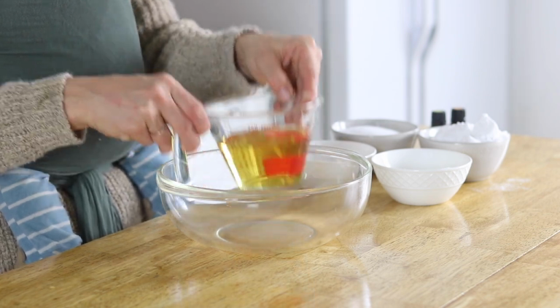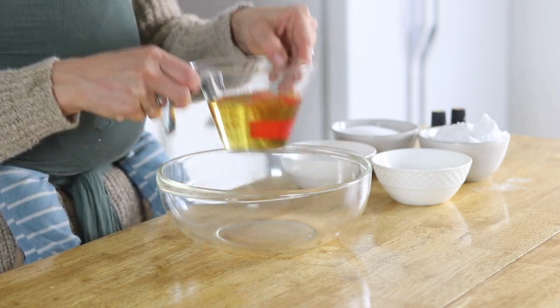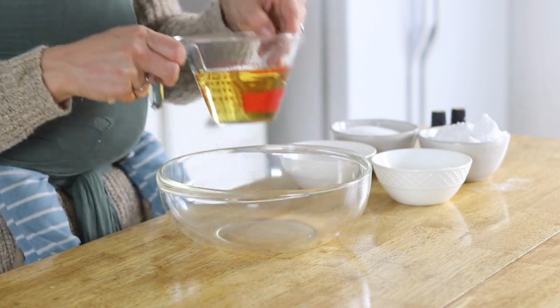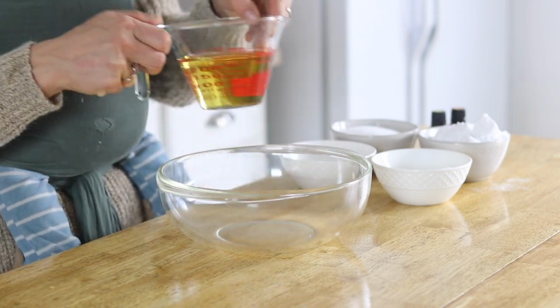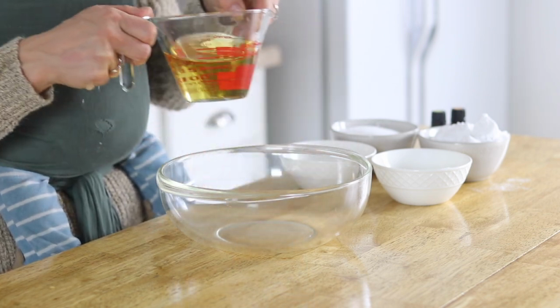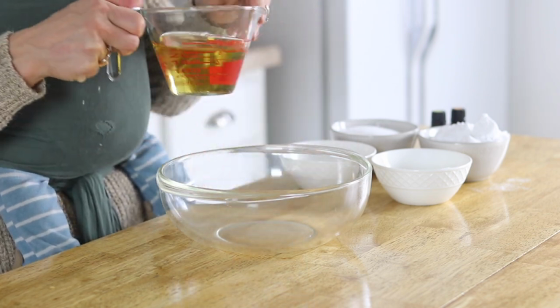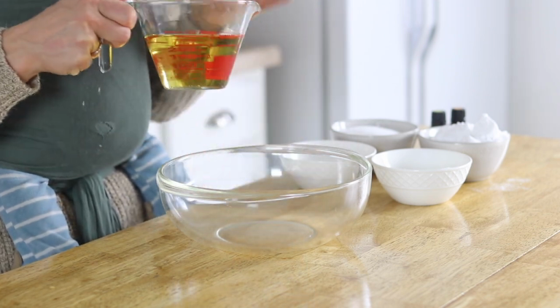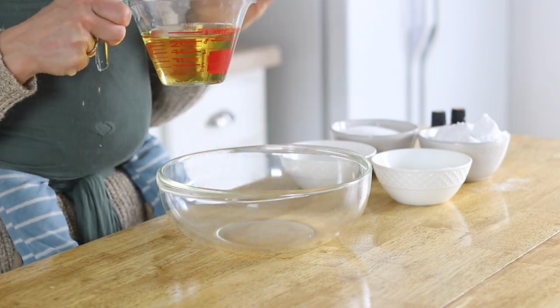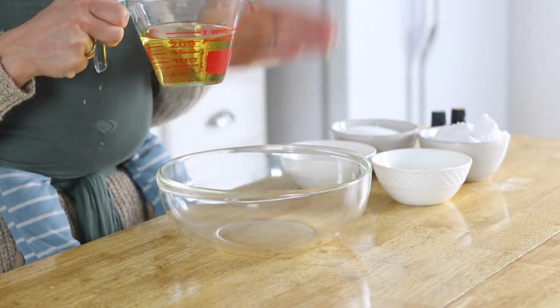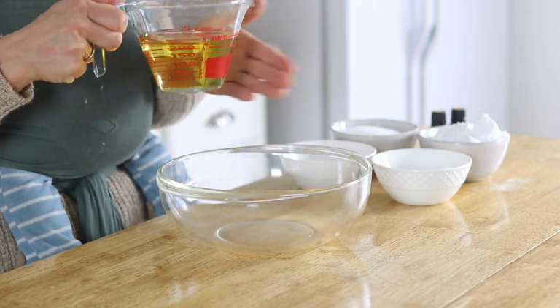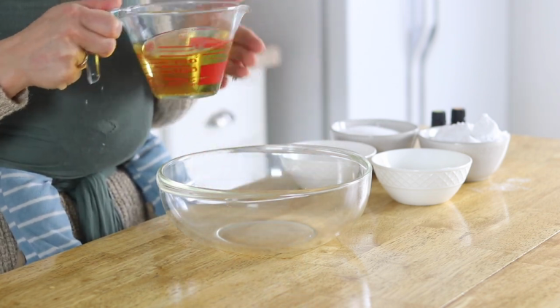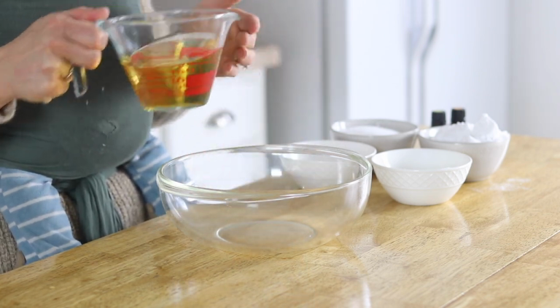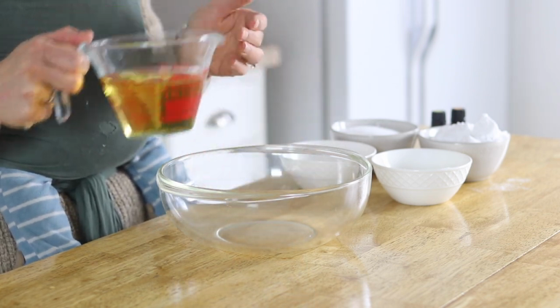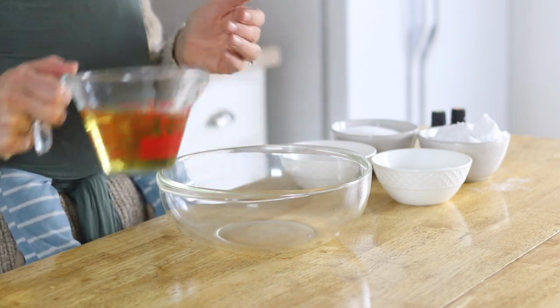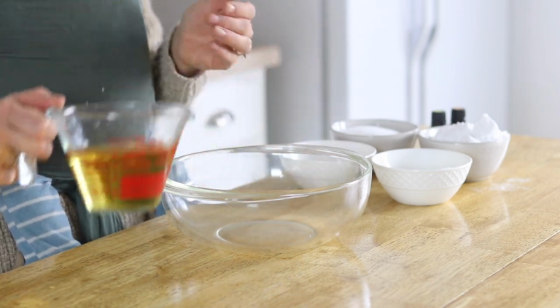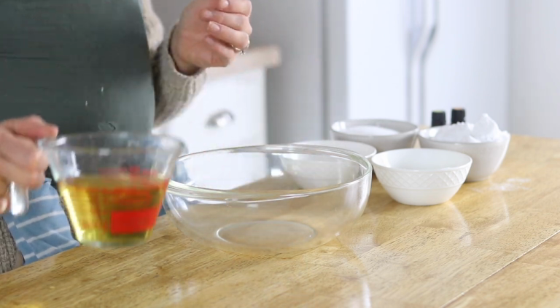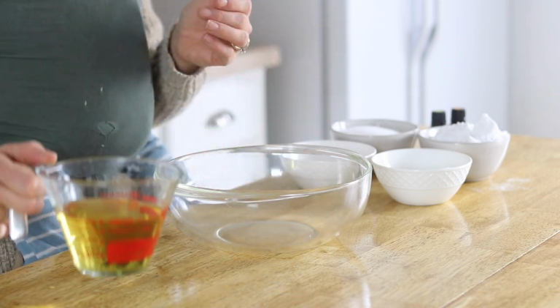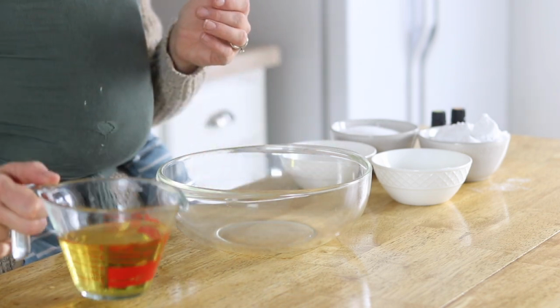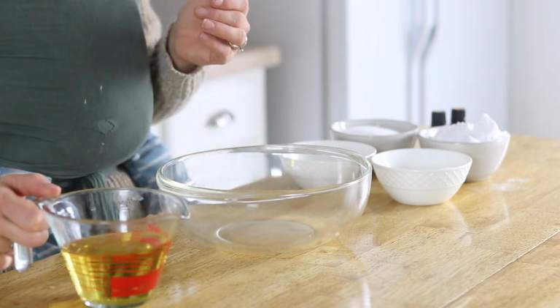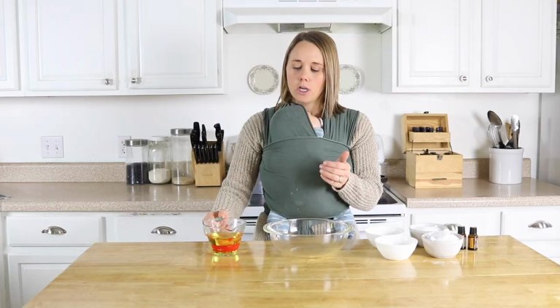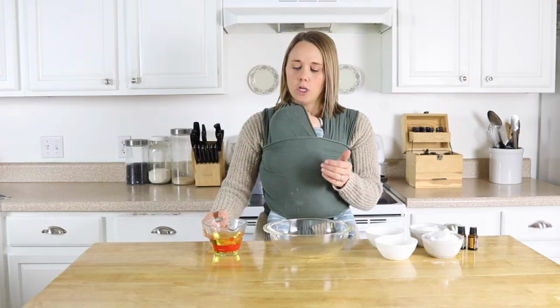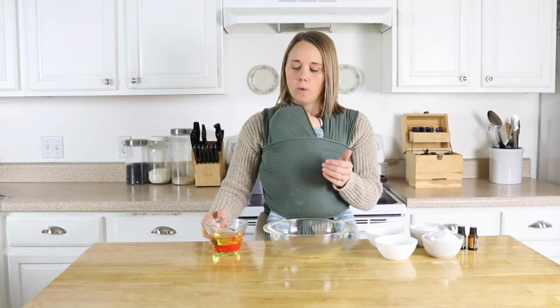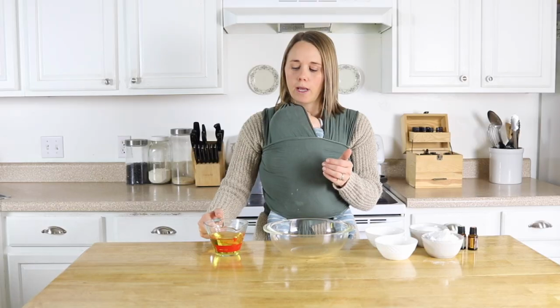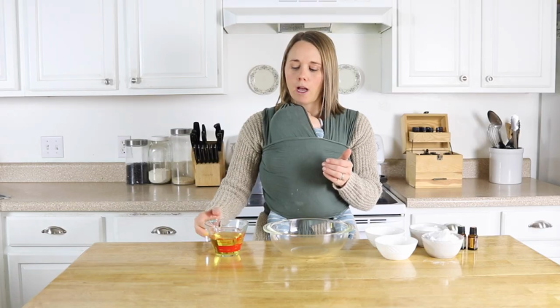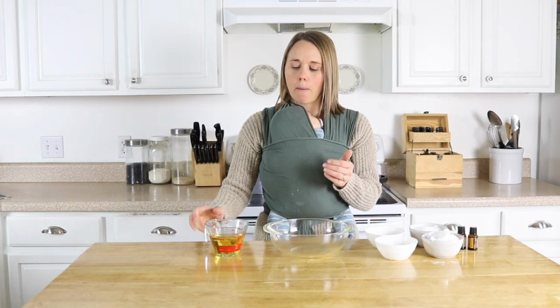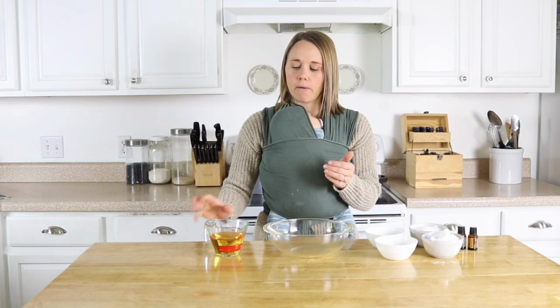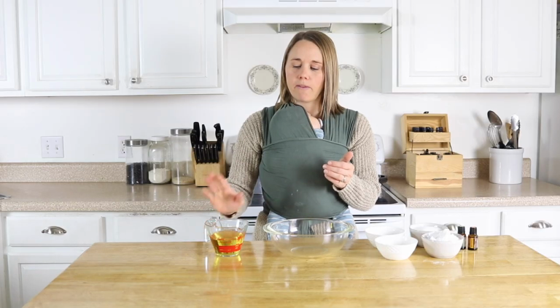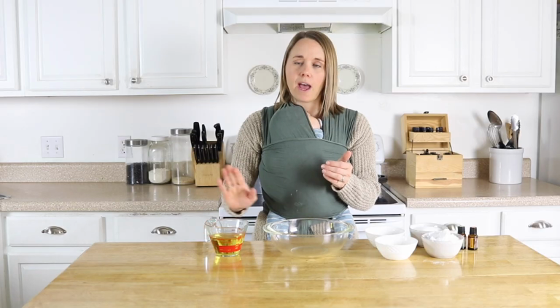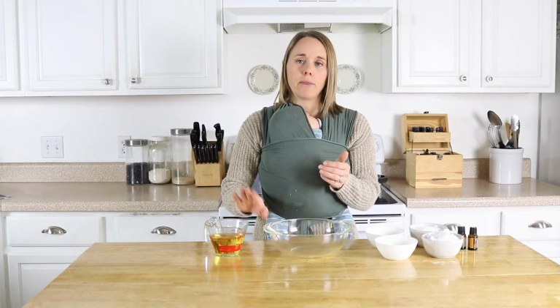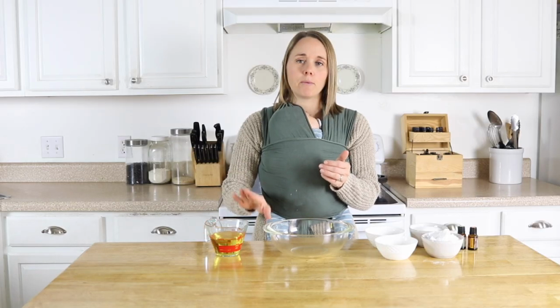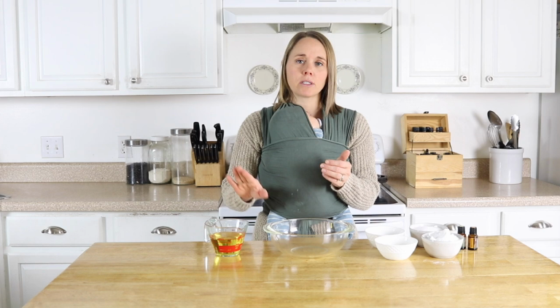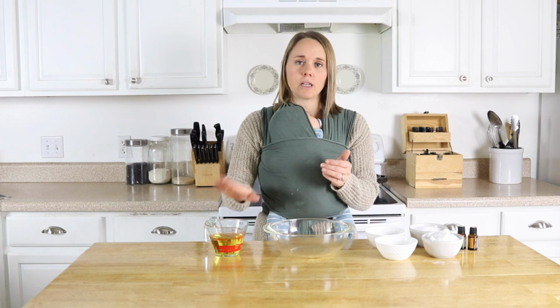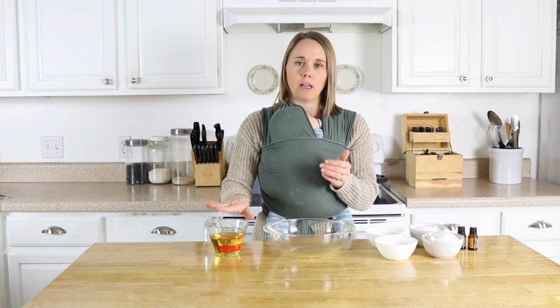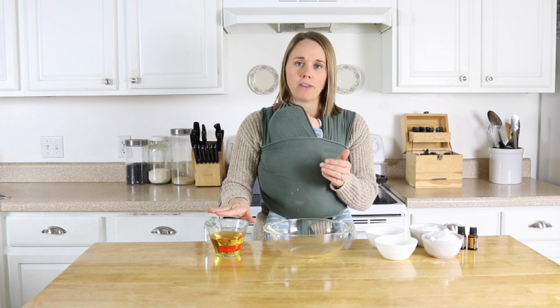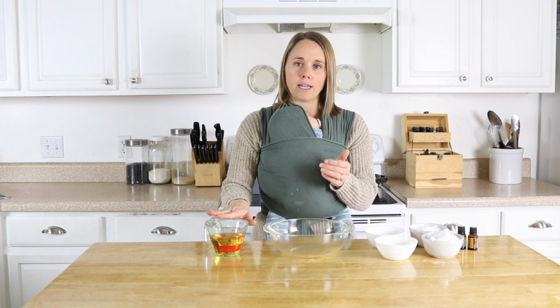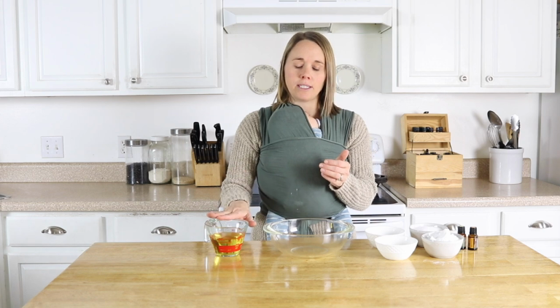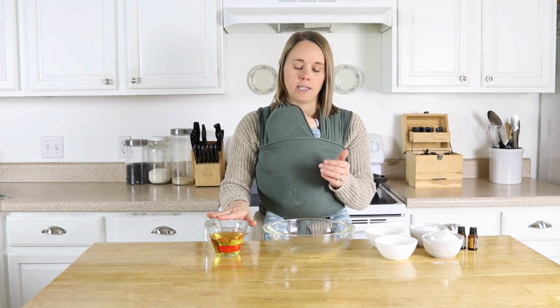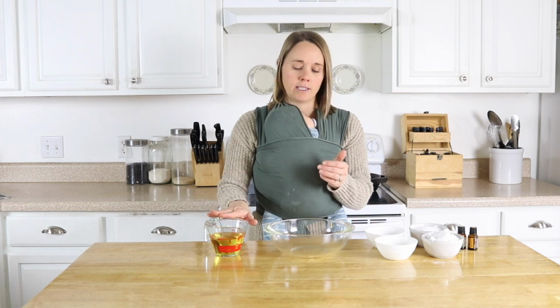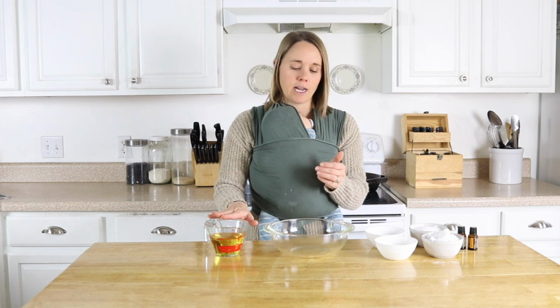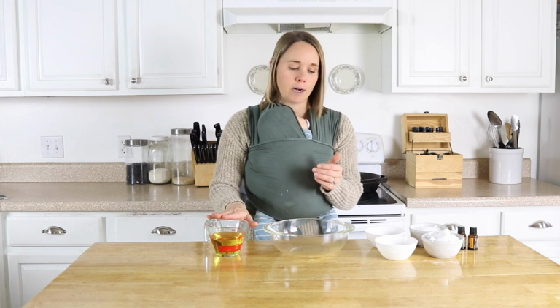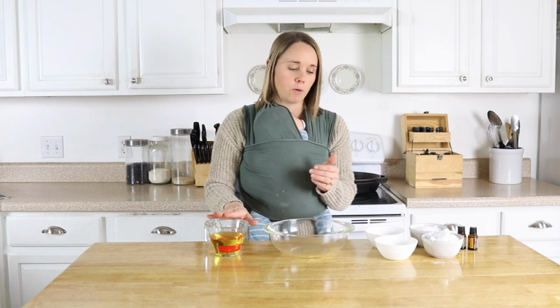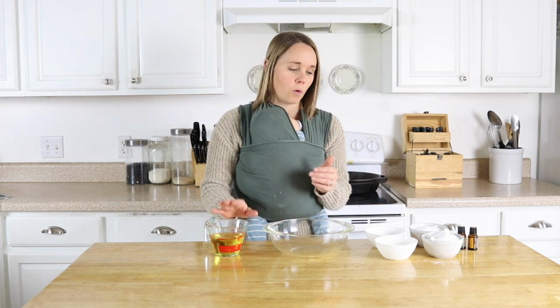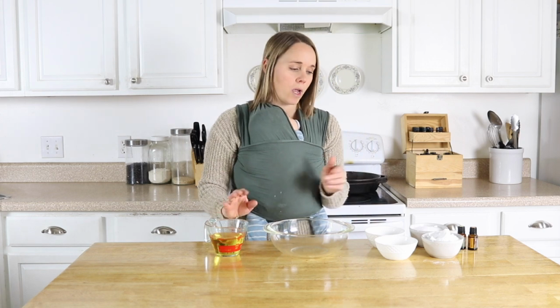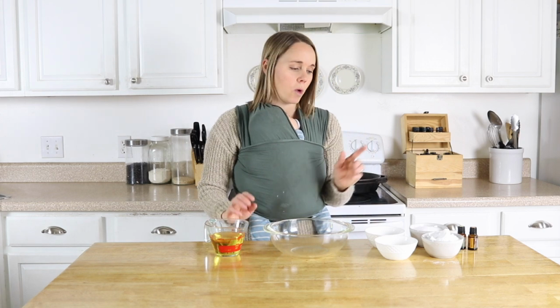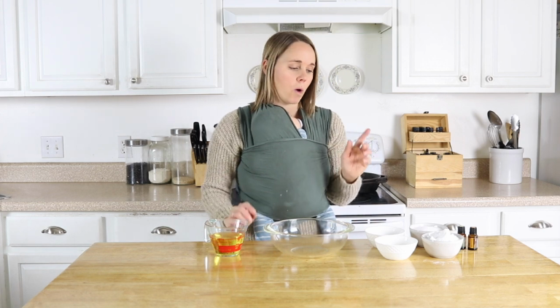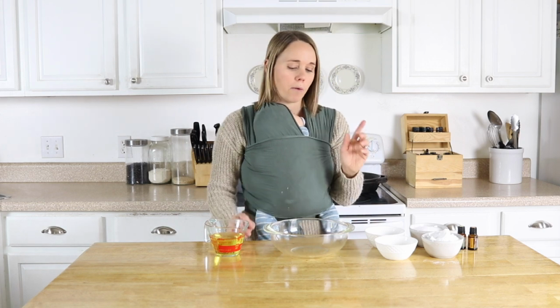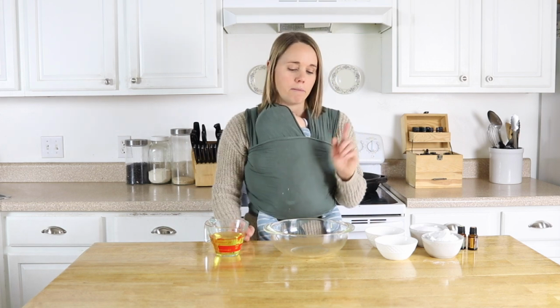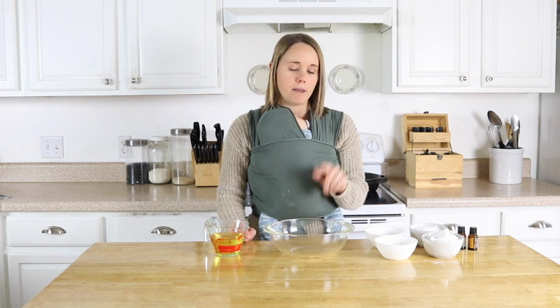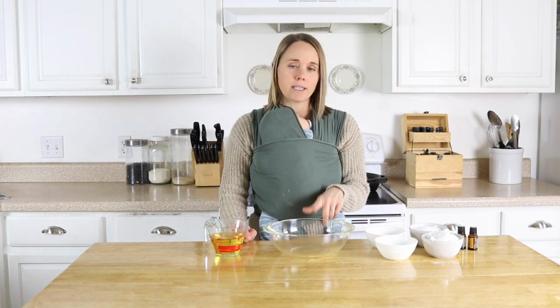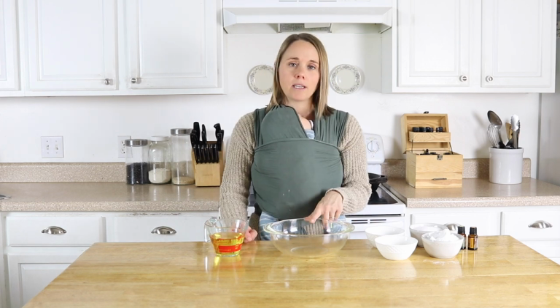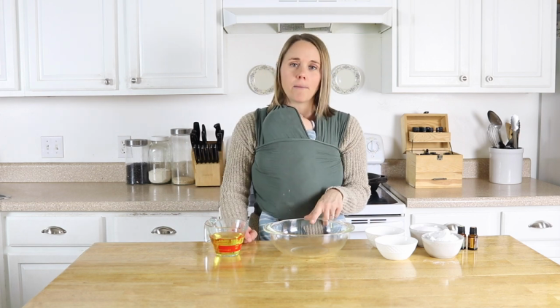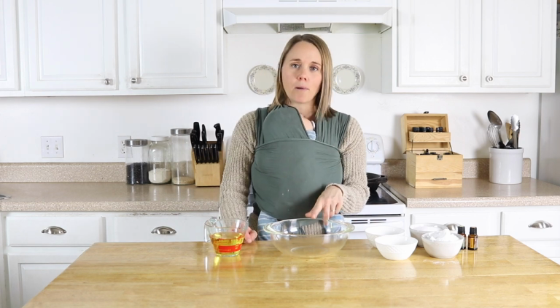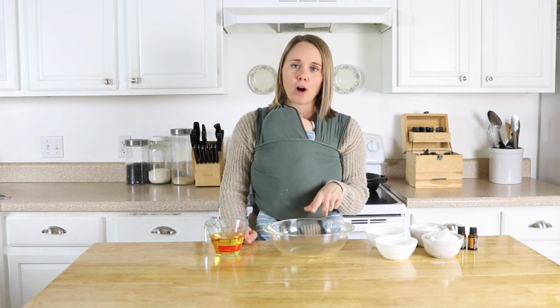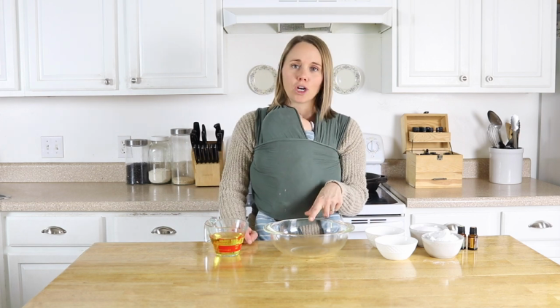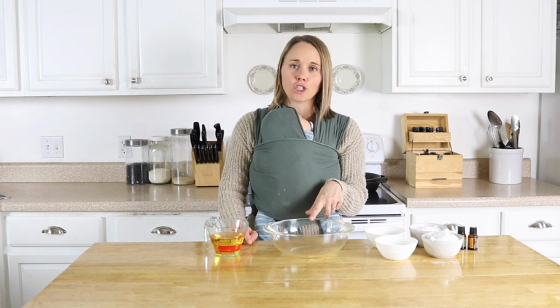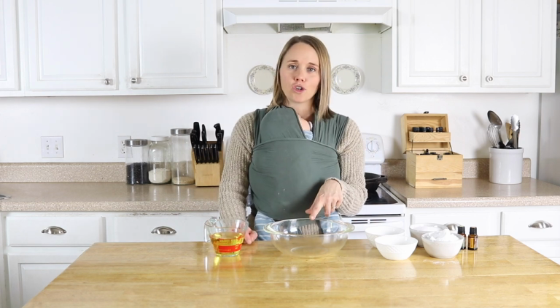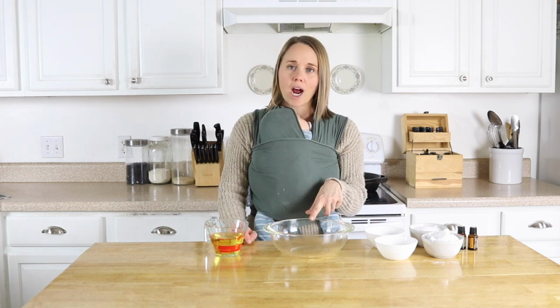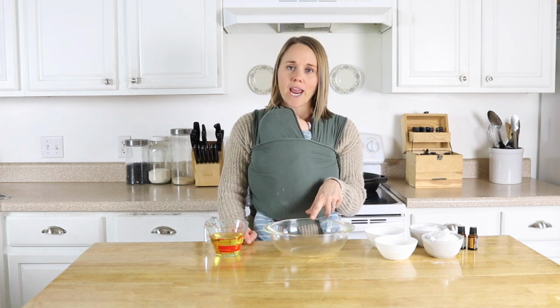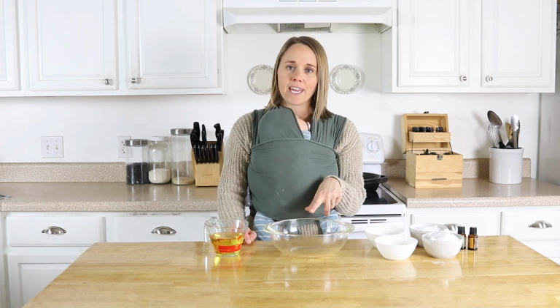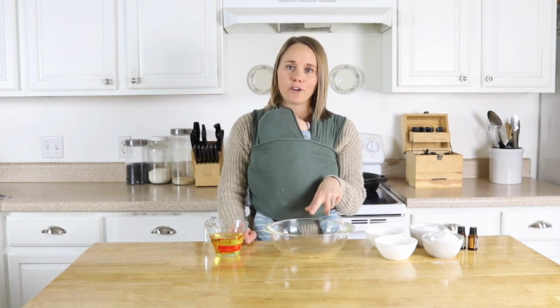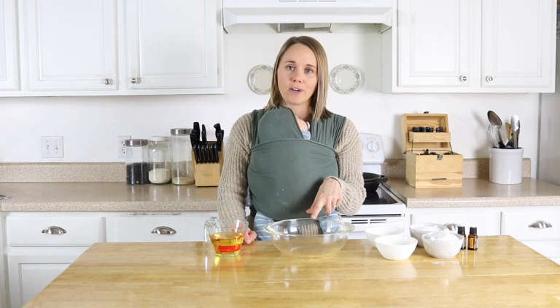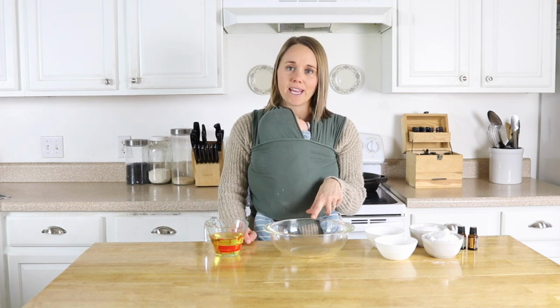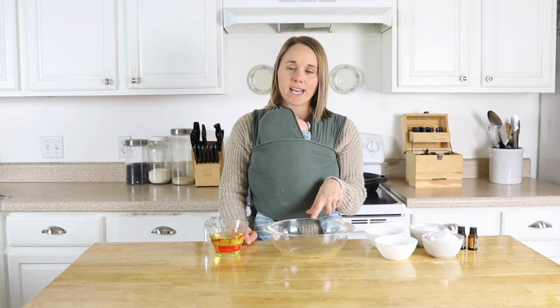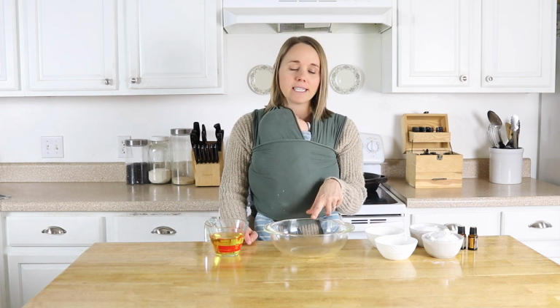Either way, melt your mango butter — you want a cup of that — and then we're just going to let that sit aside while we mix up our dry ingredients.